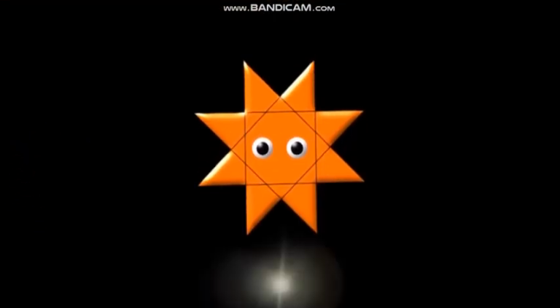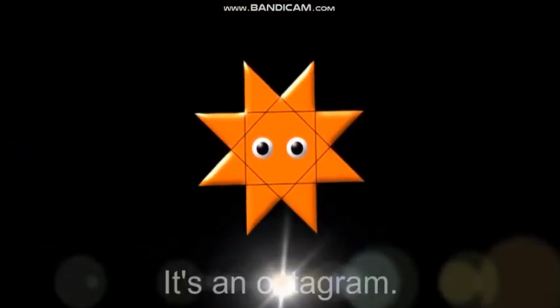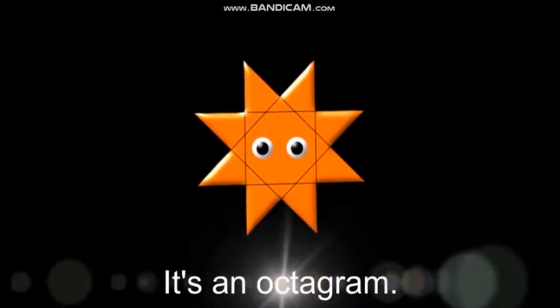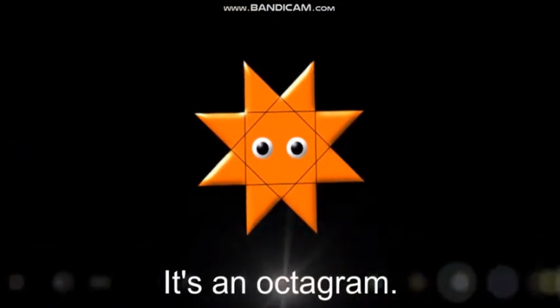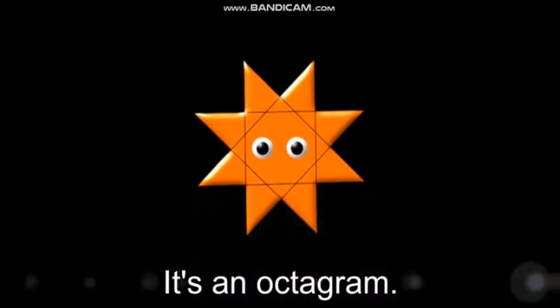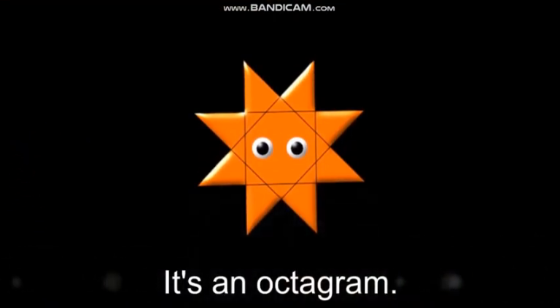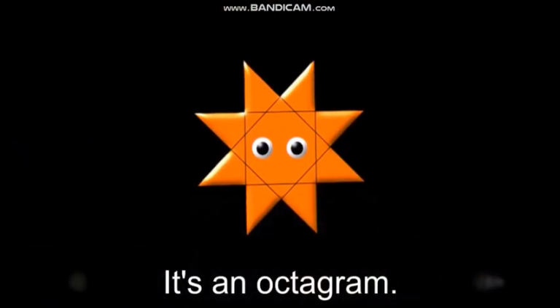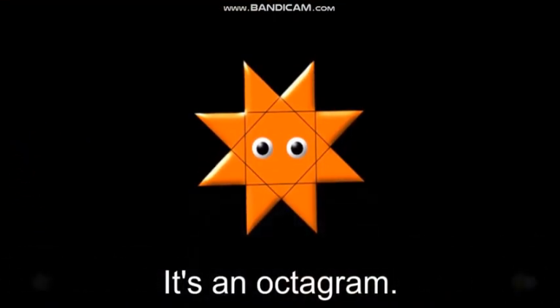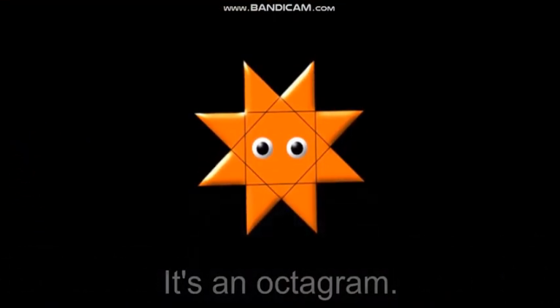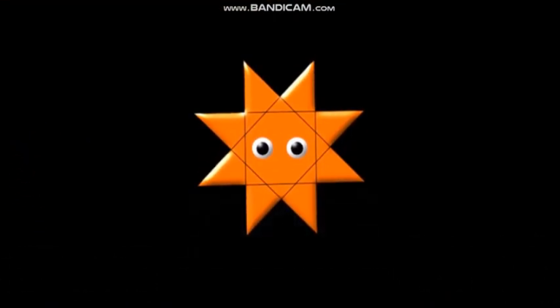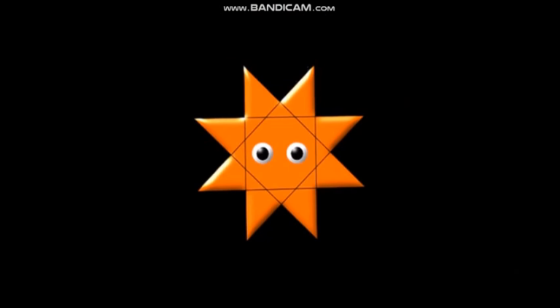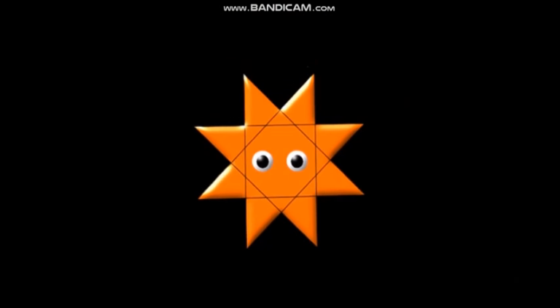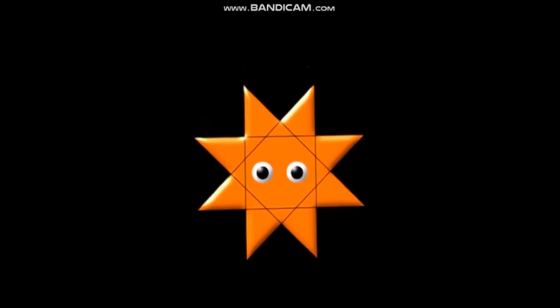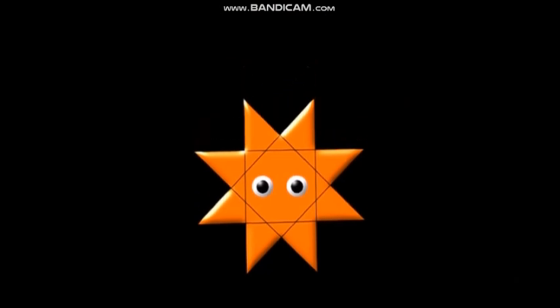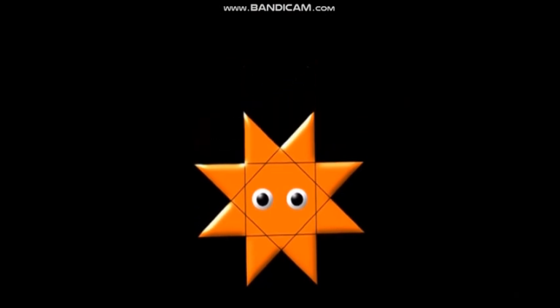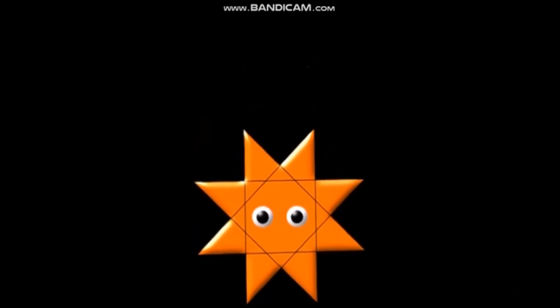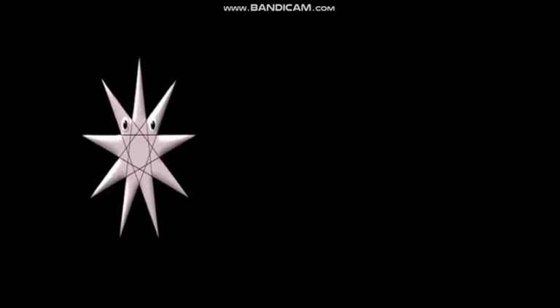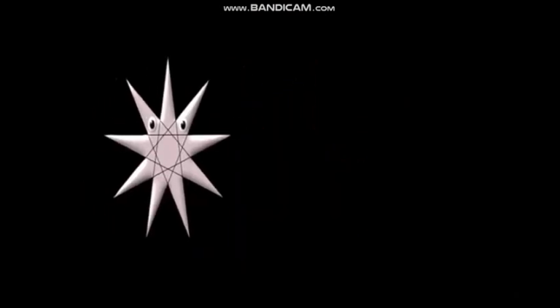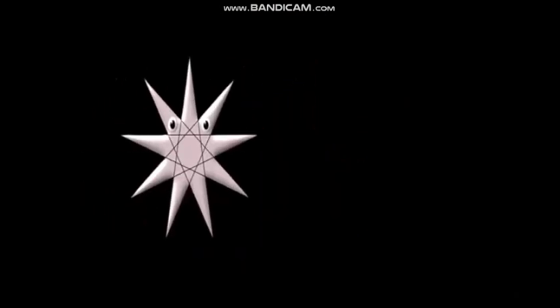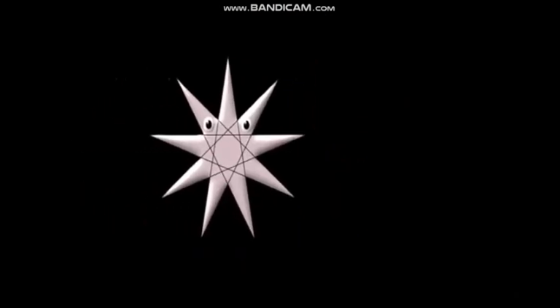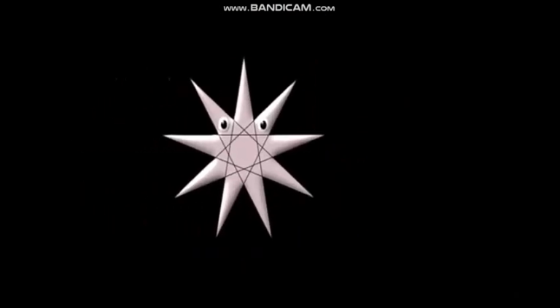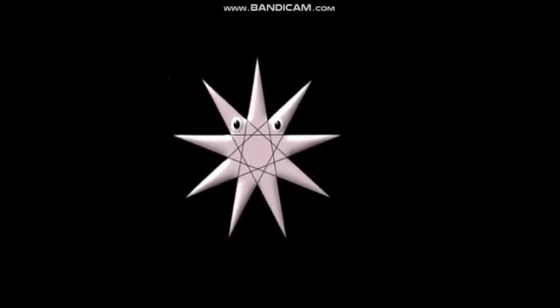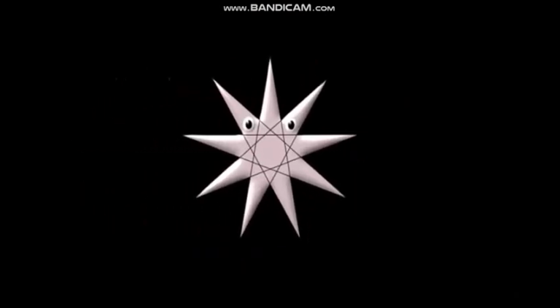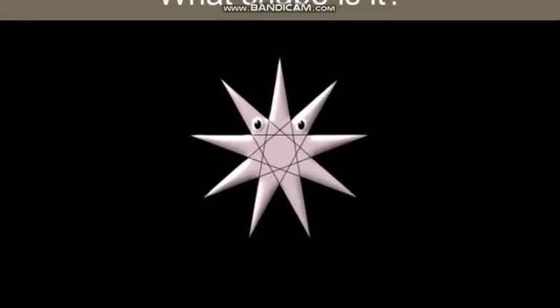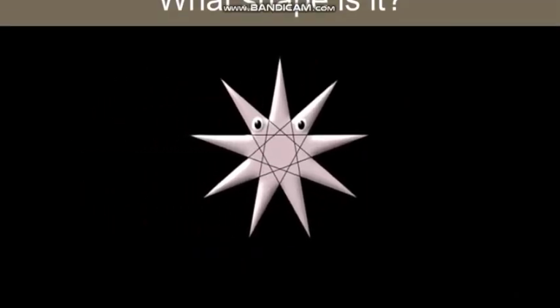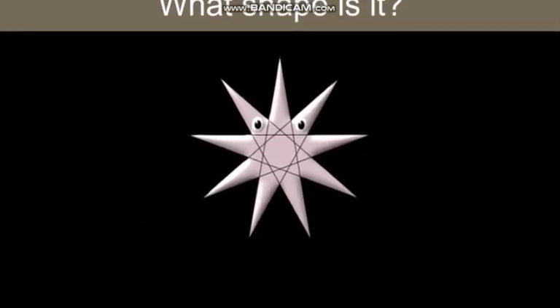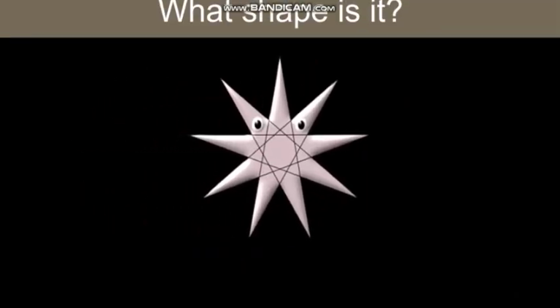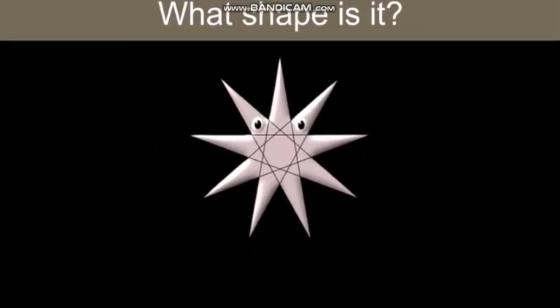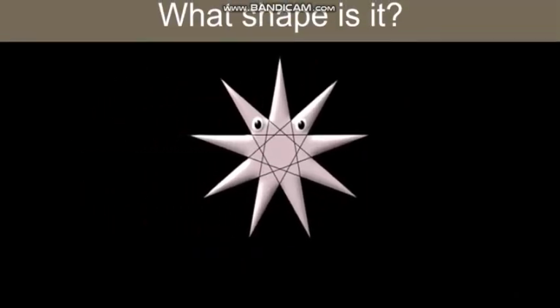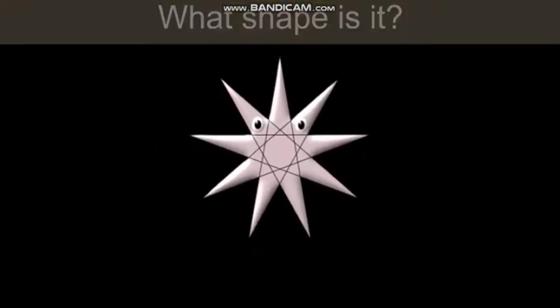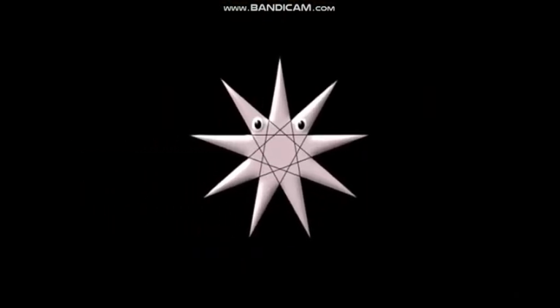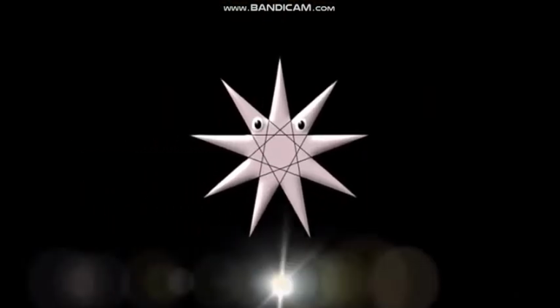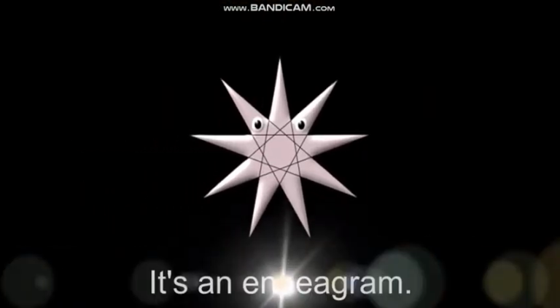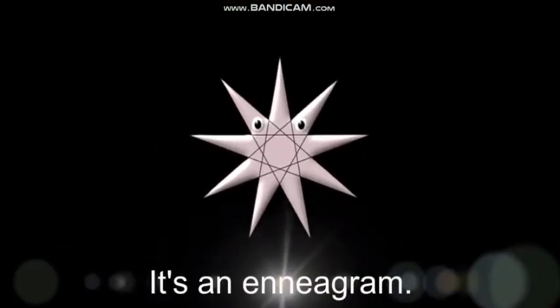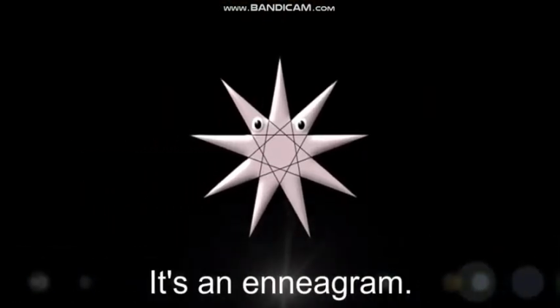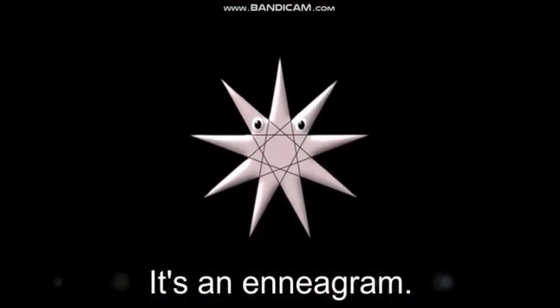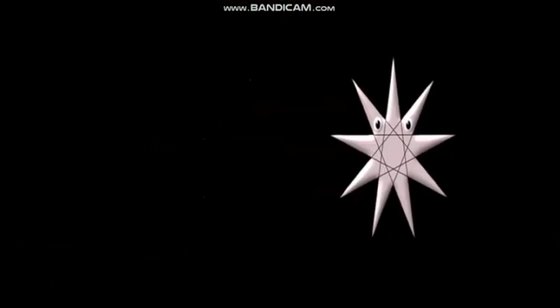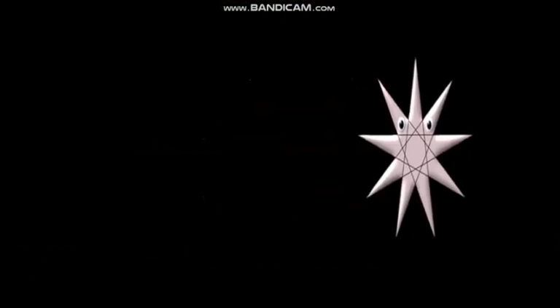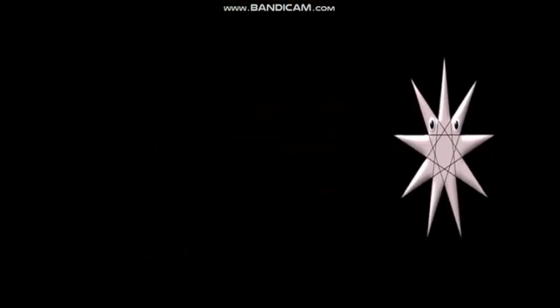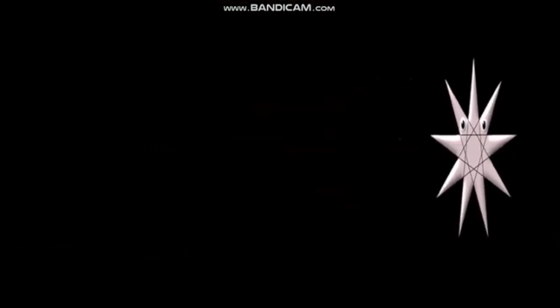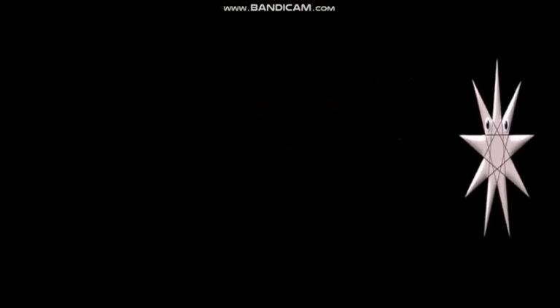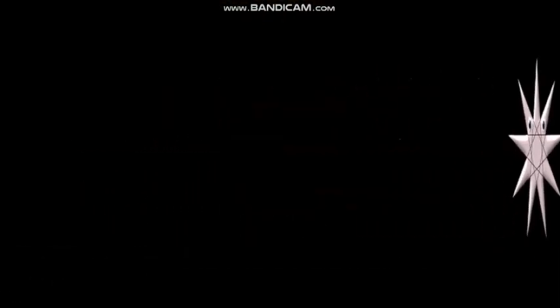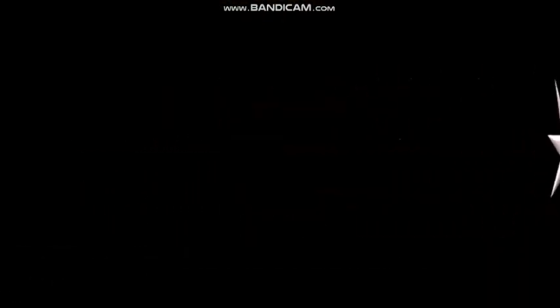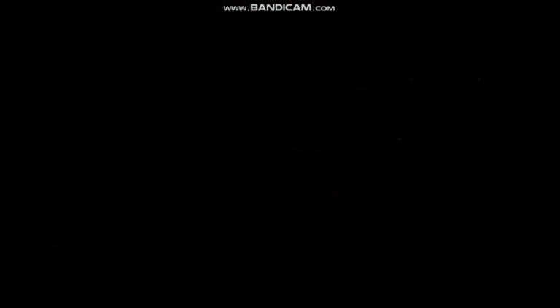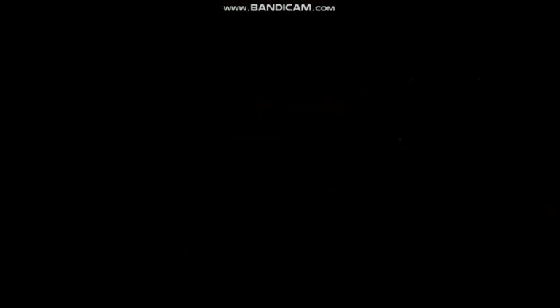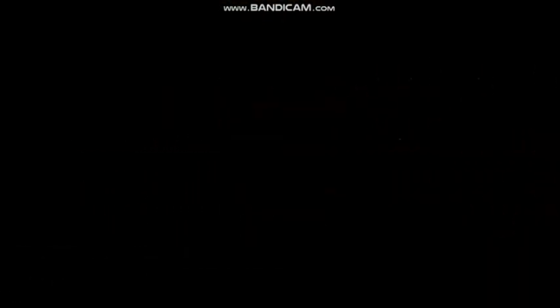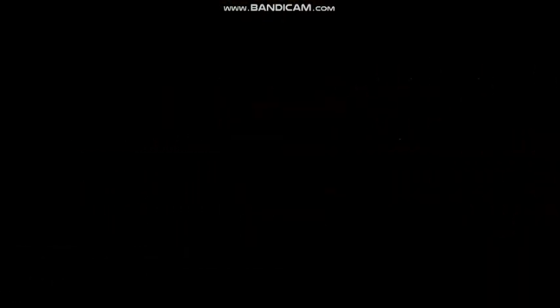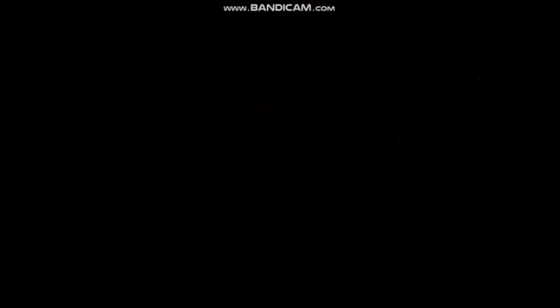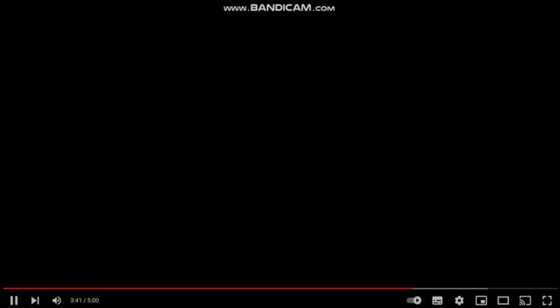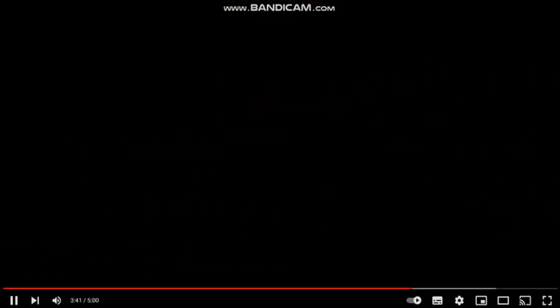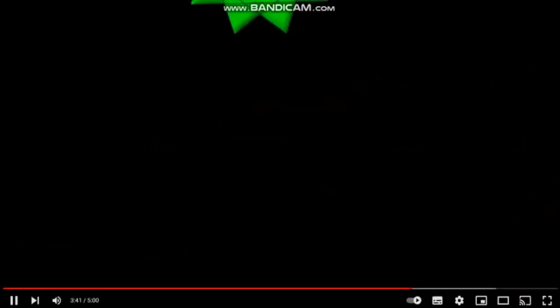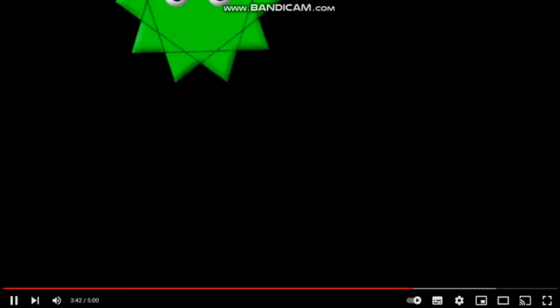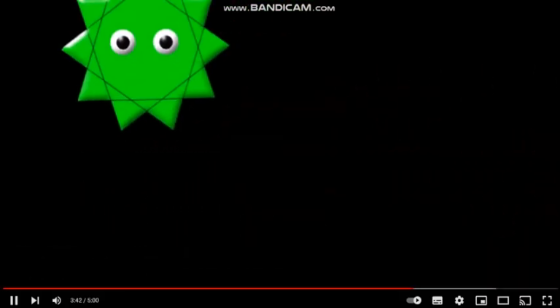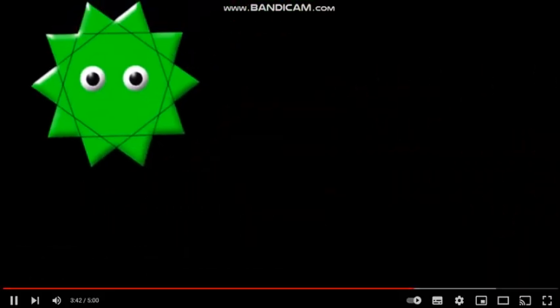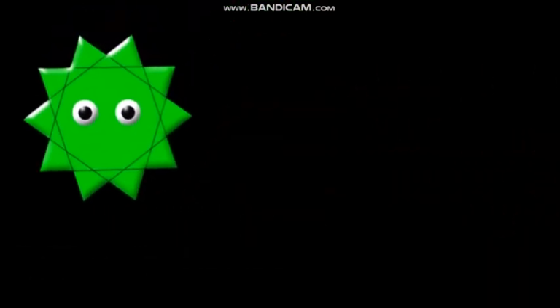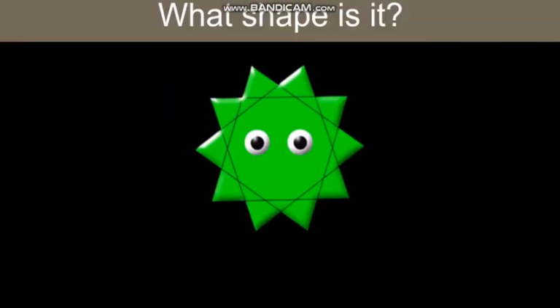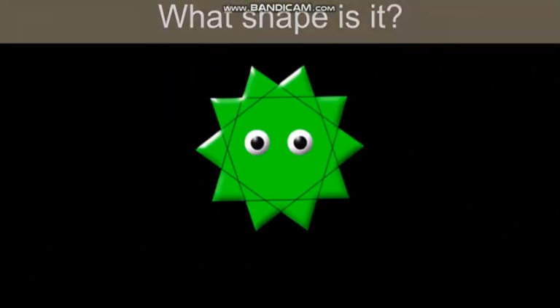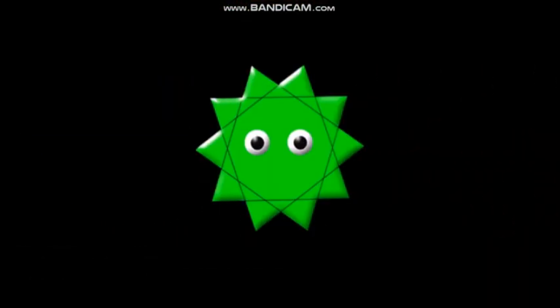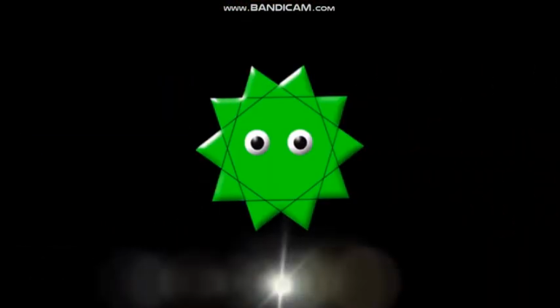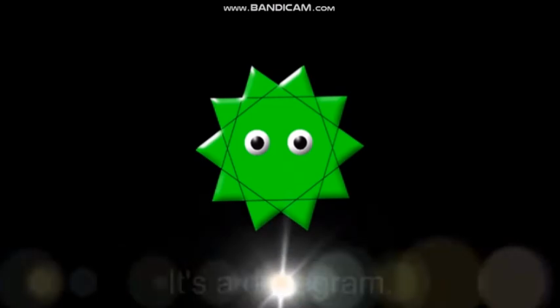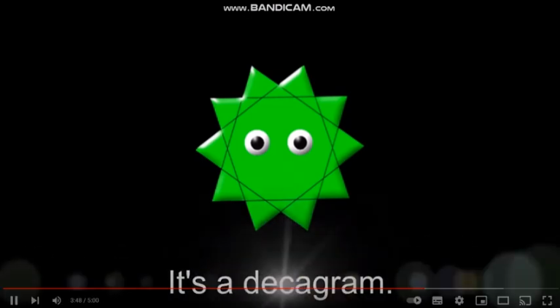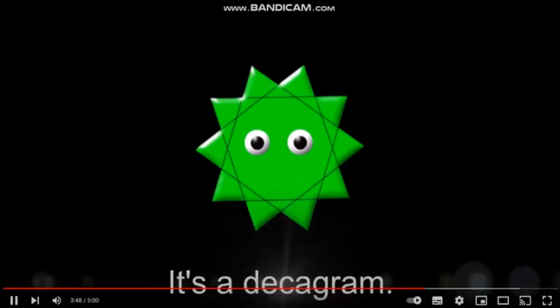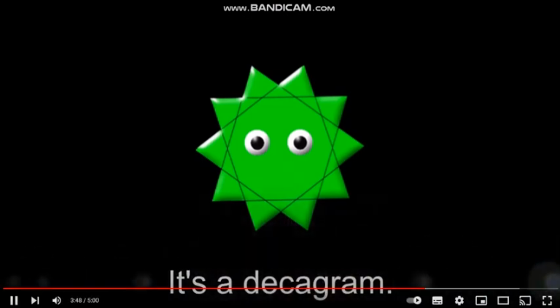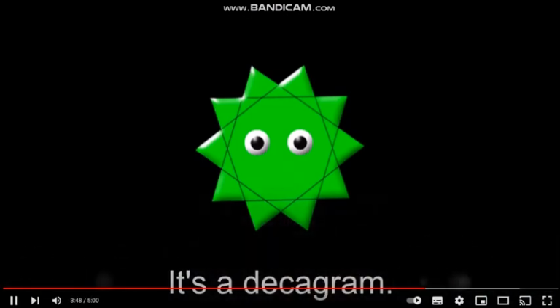What shape is it? It's an octagram. What shape is it? It's a decagram.